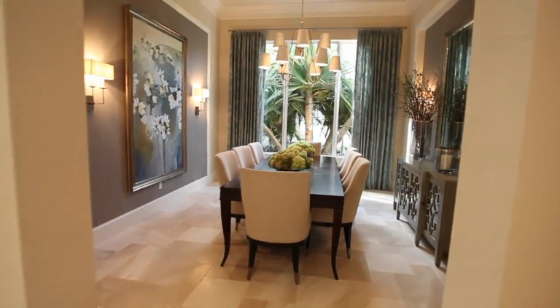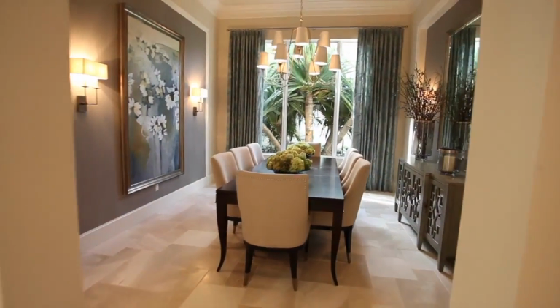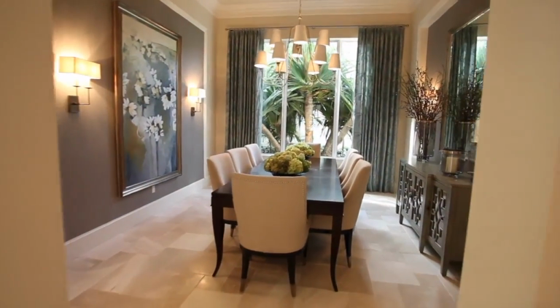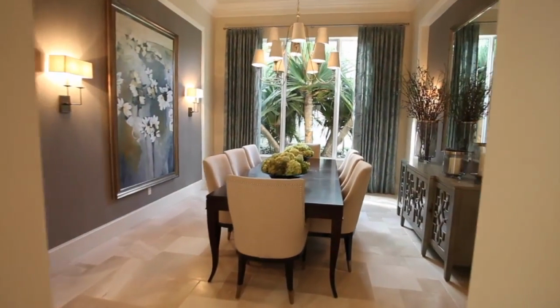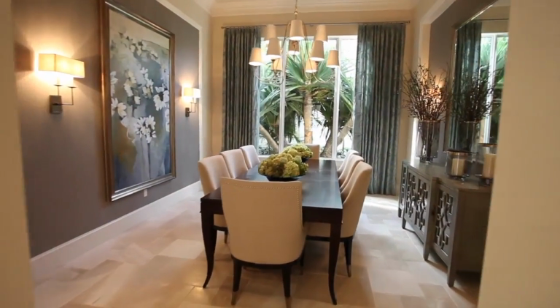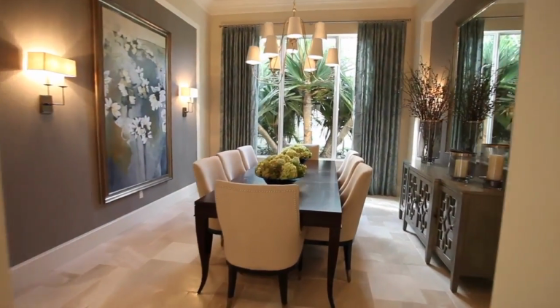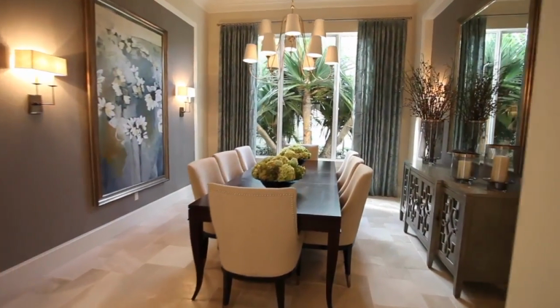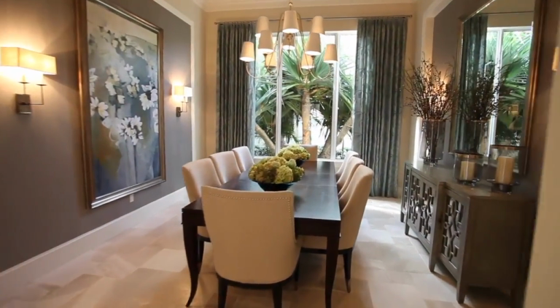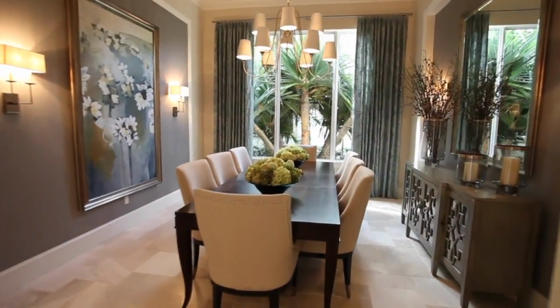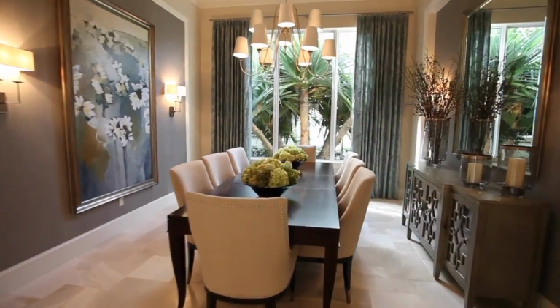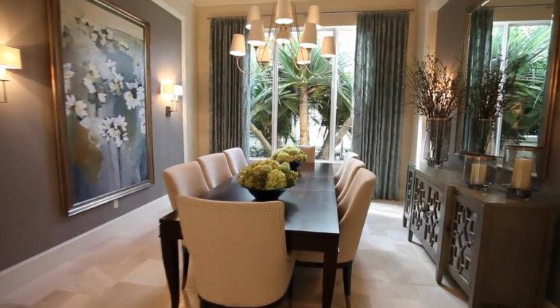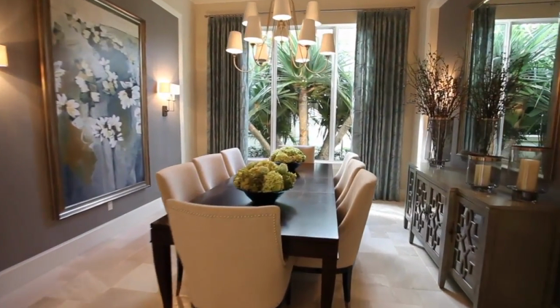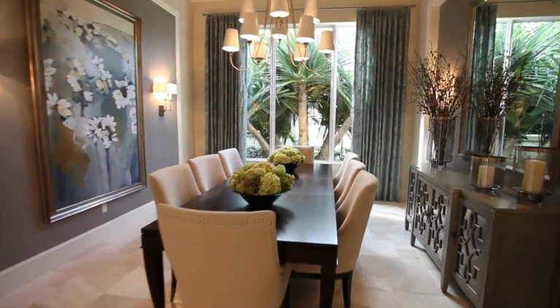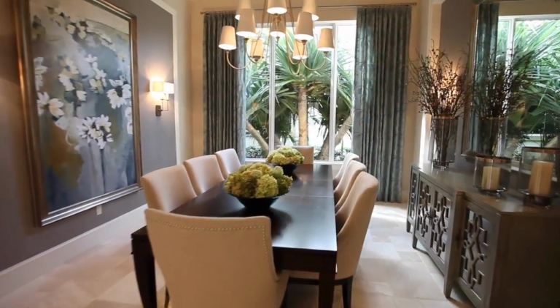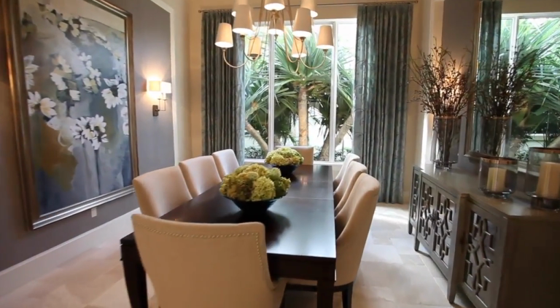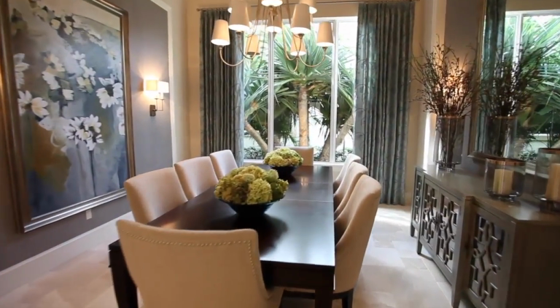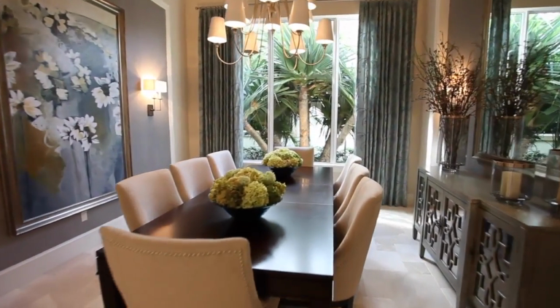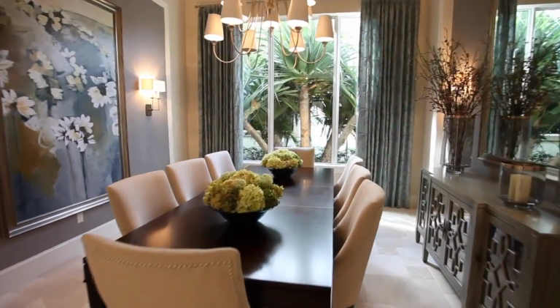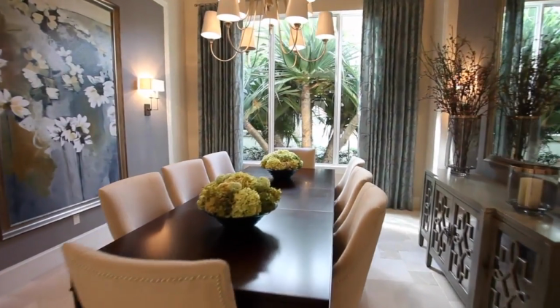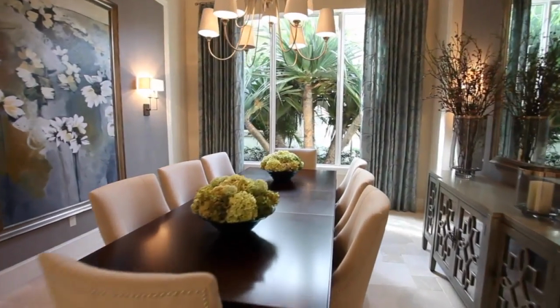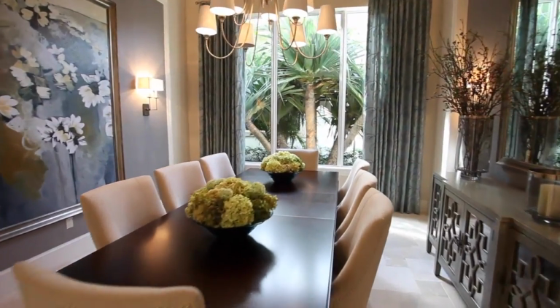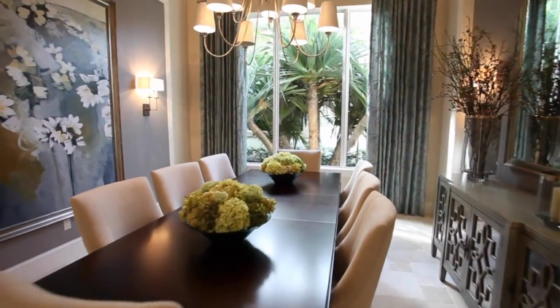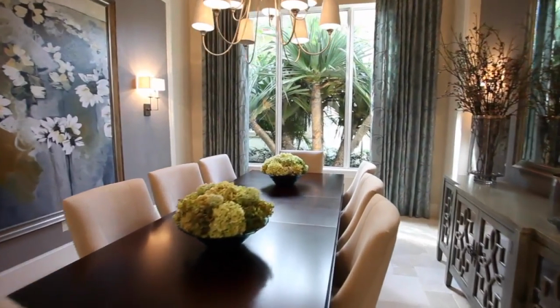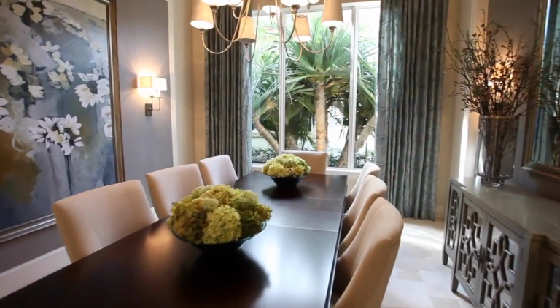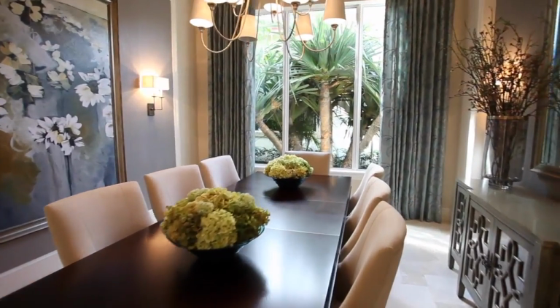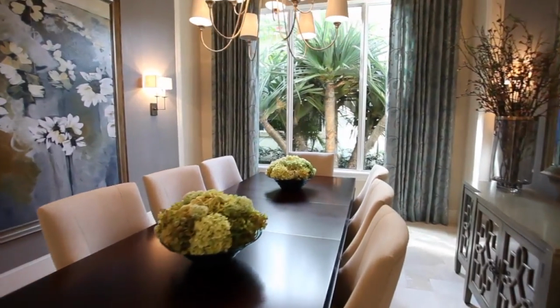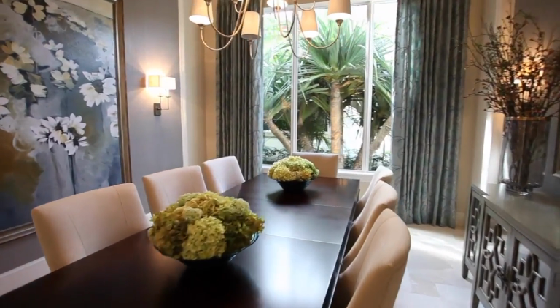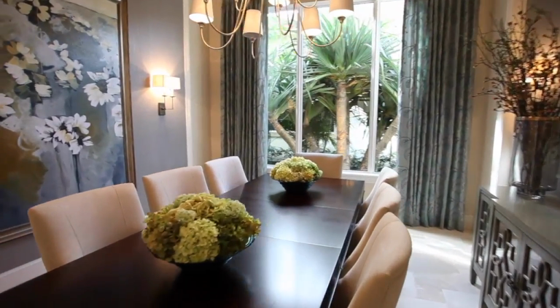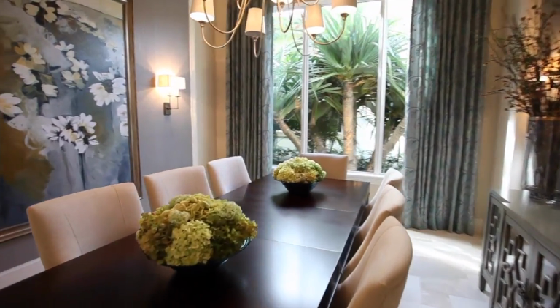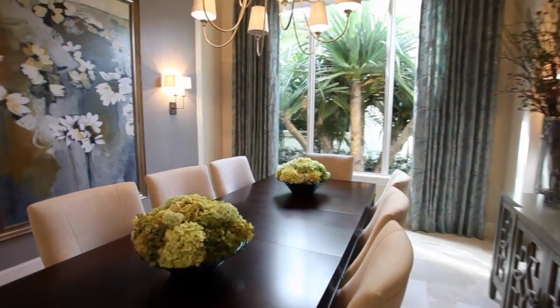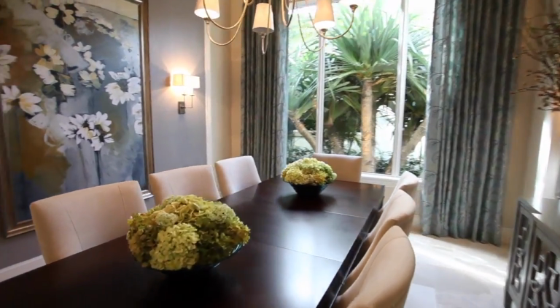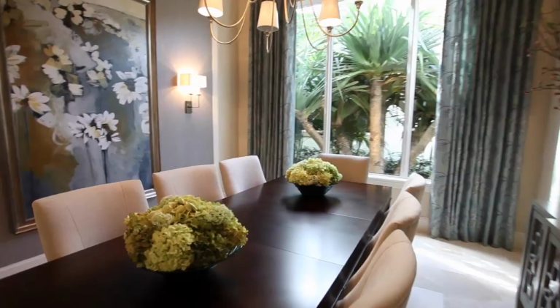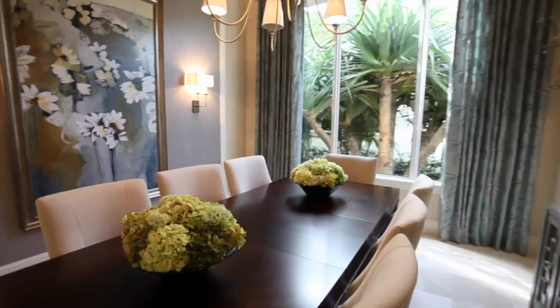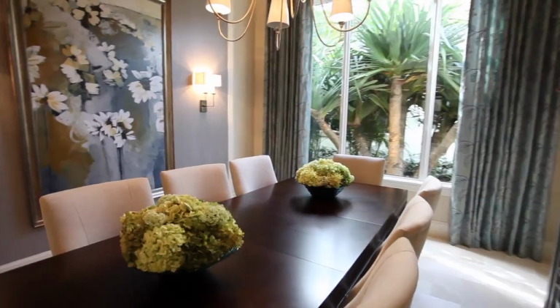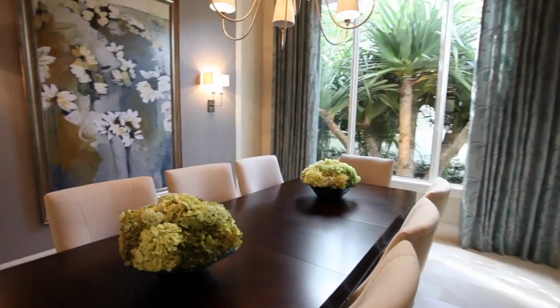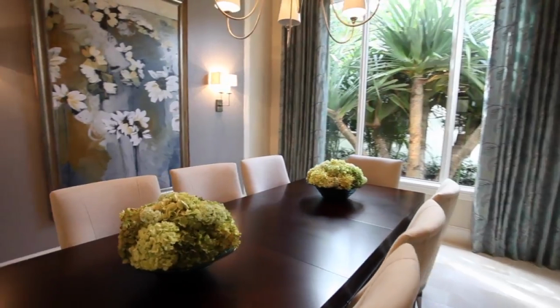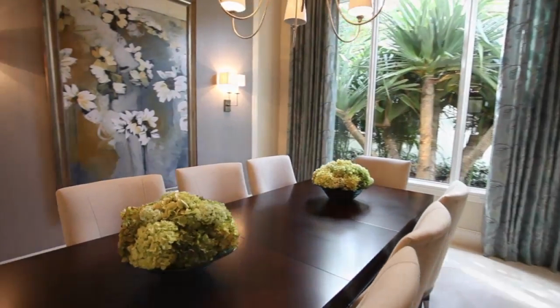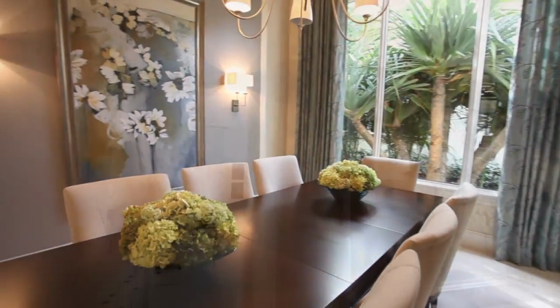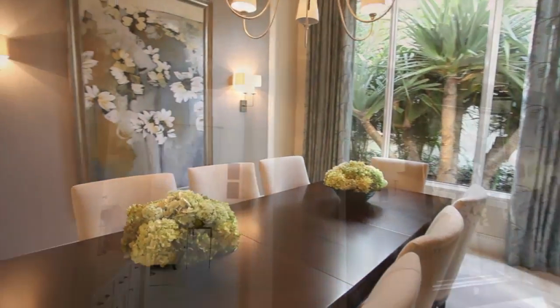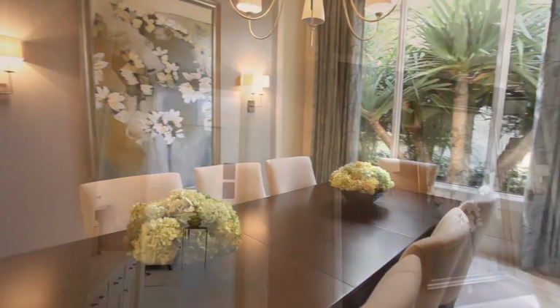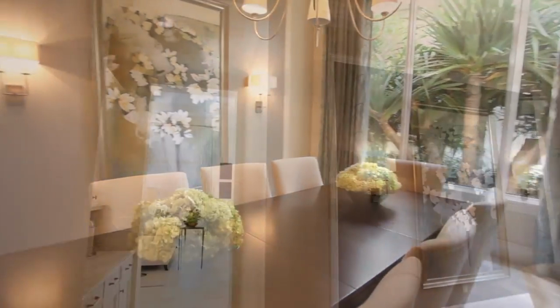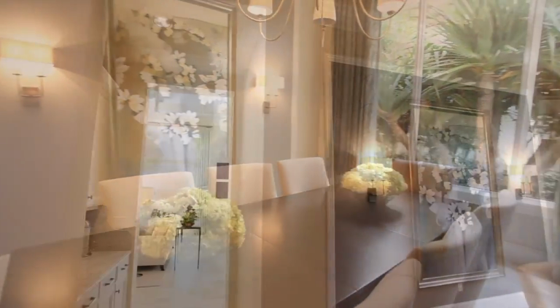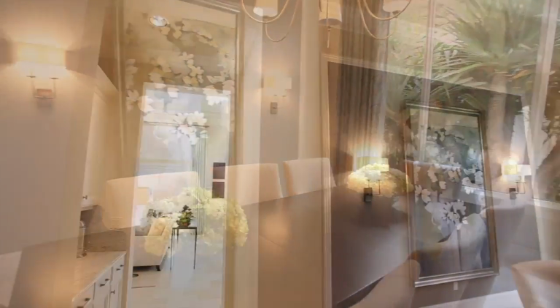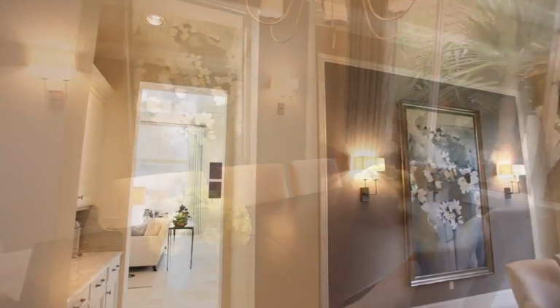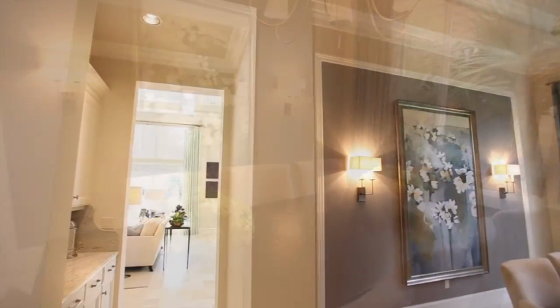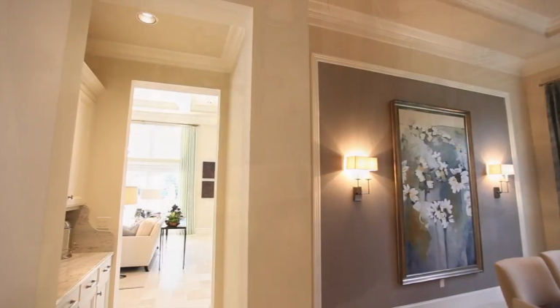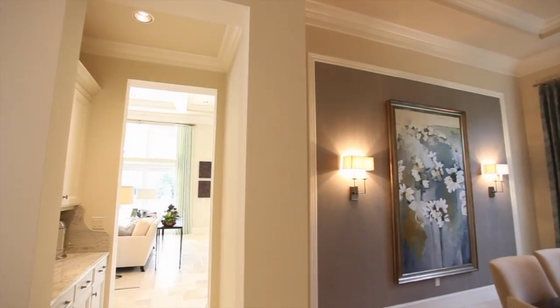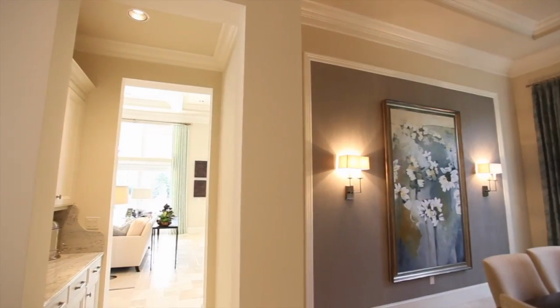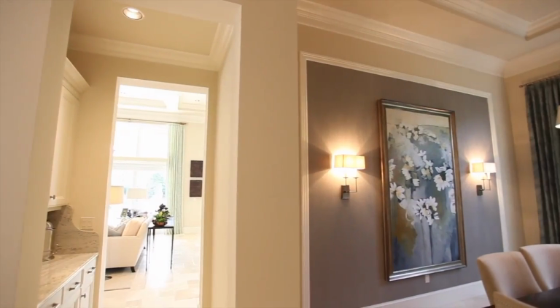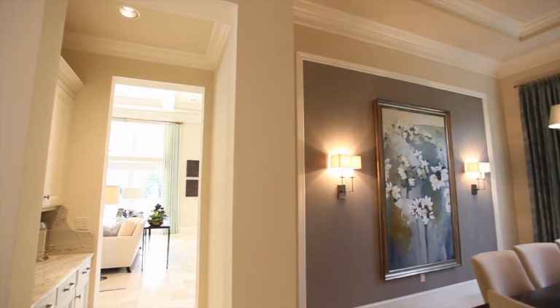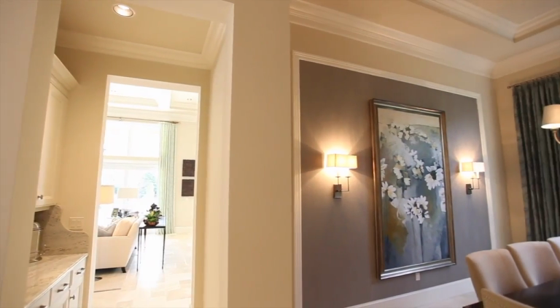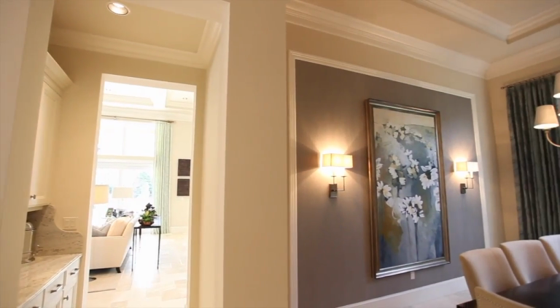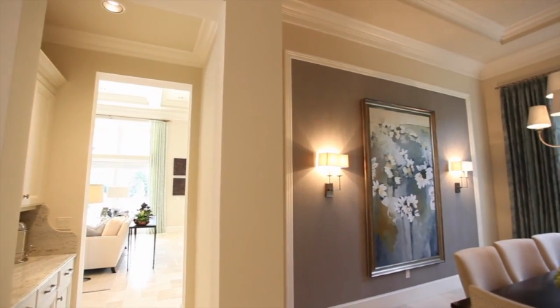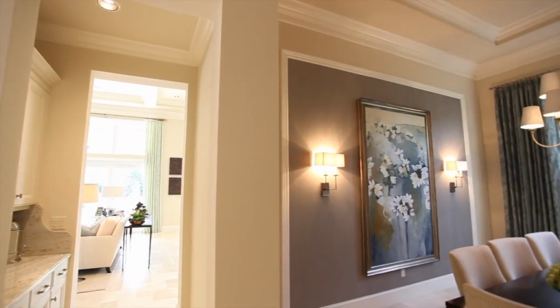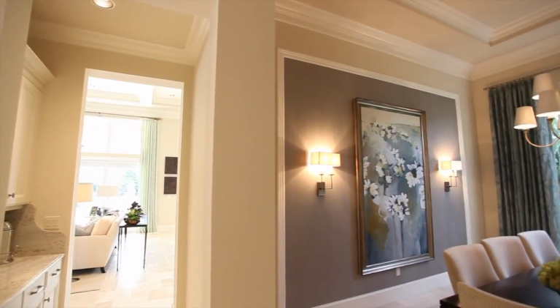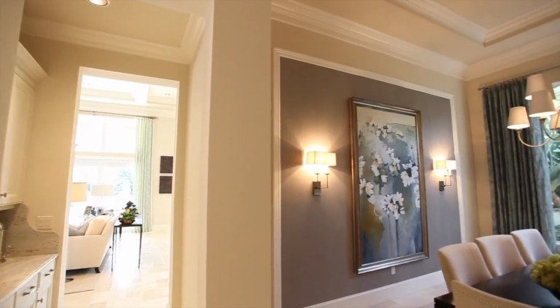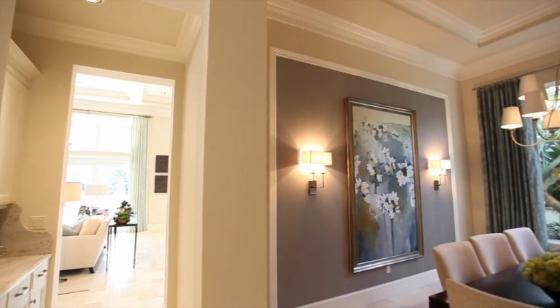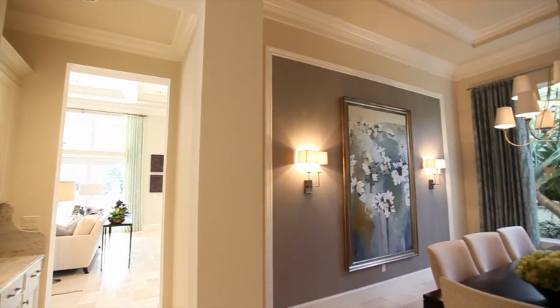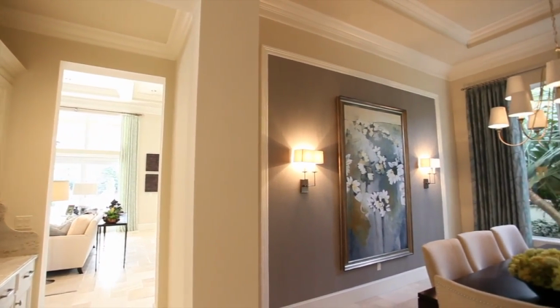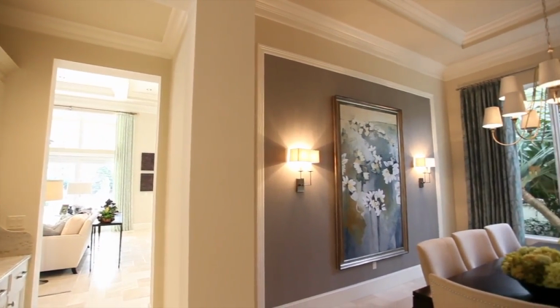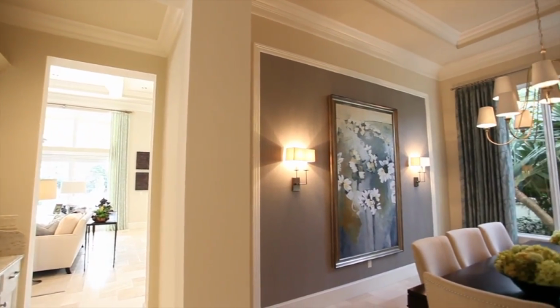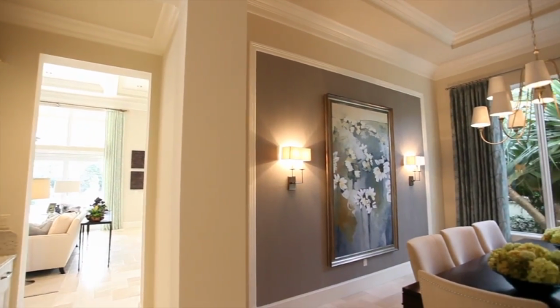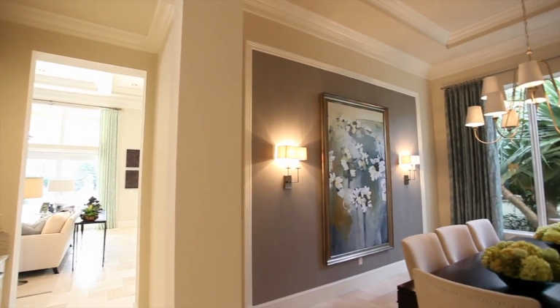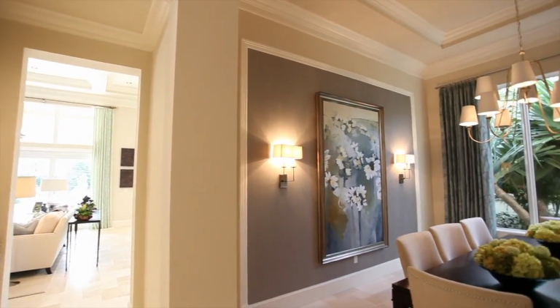Elegance is key in this beautiful dining room that will provide hours of dining pleasure.